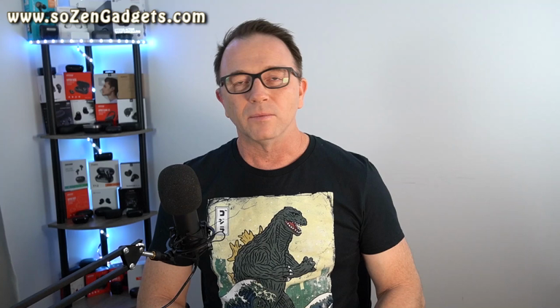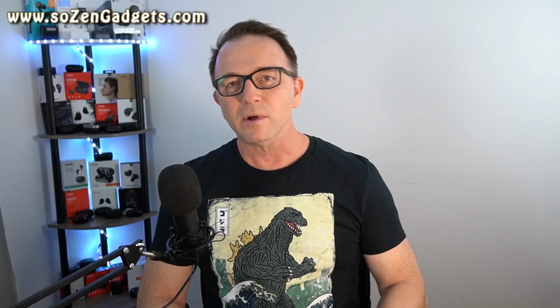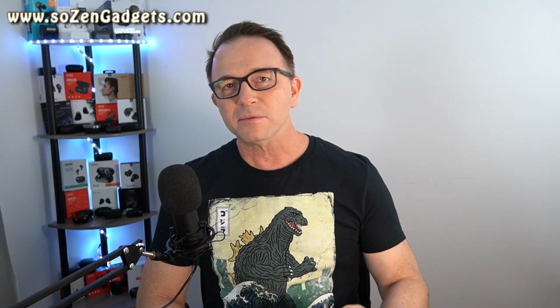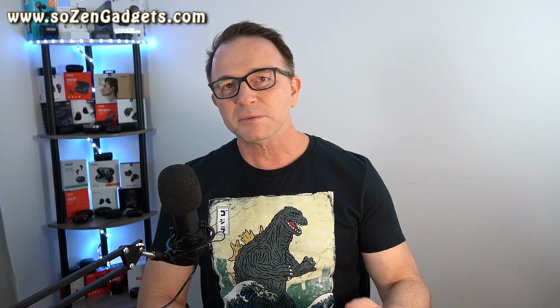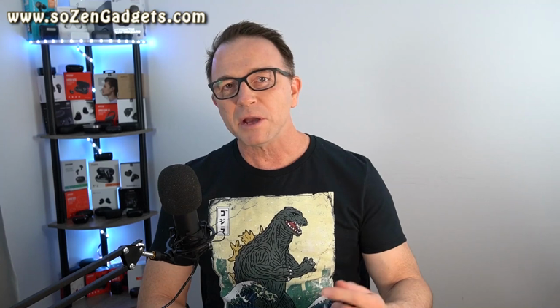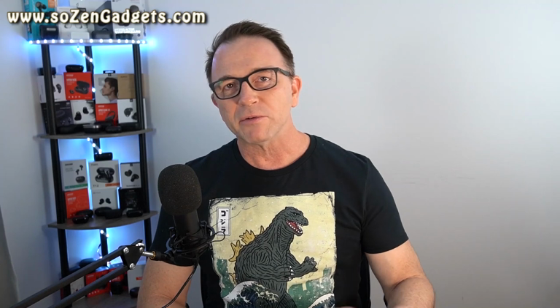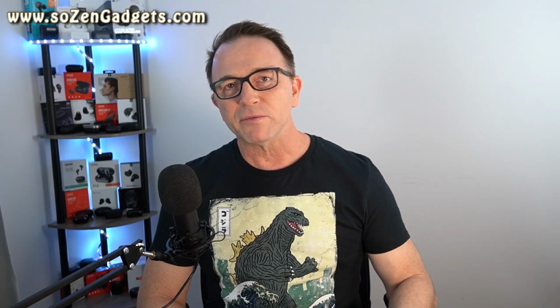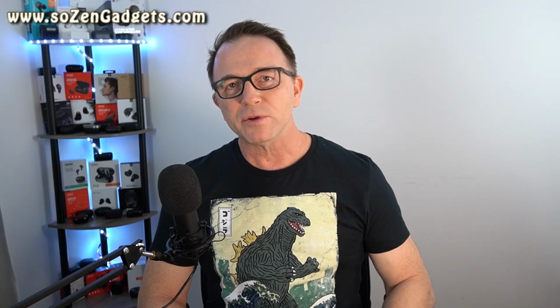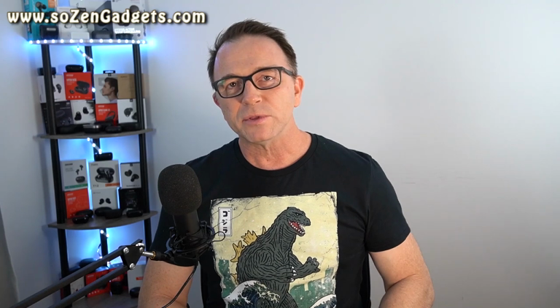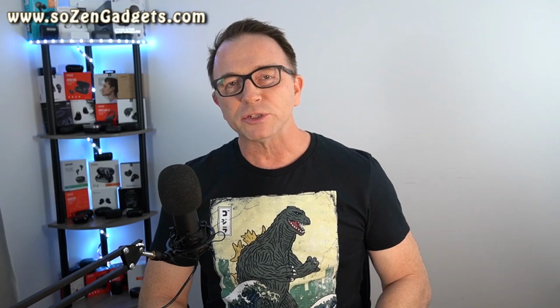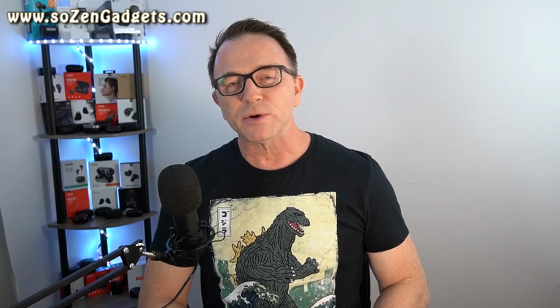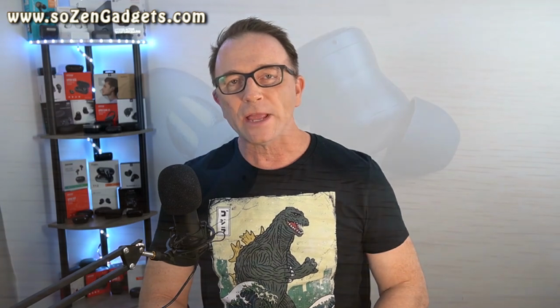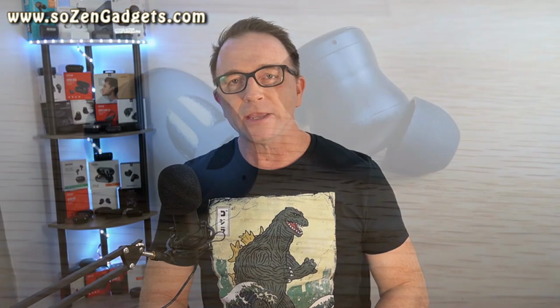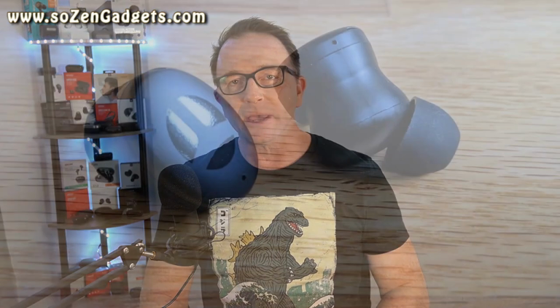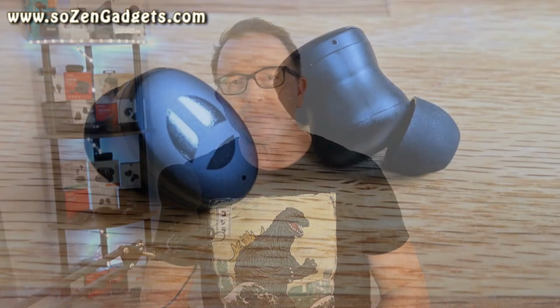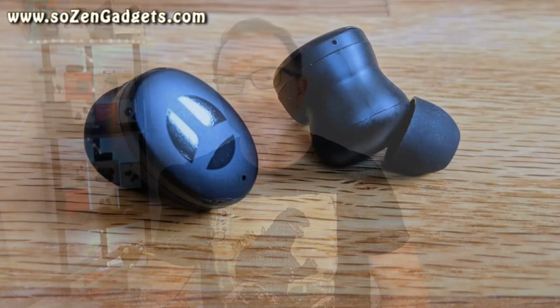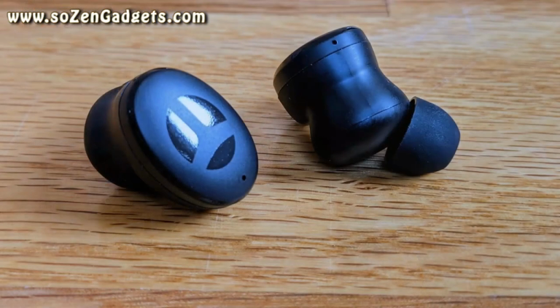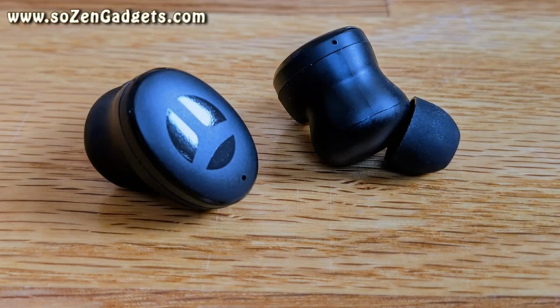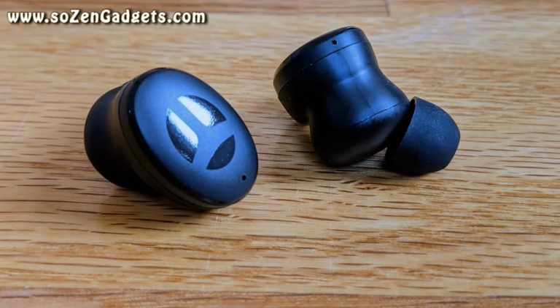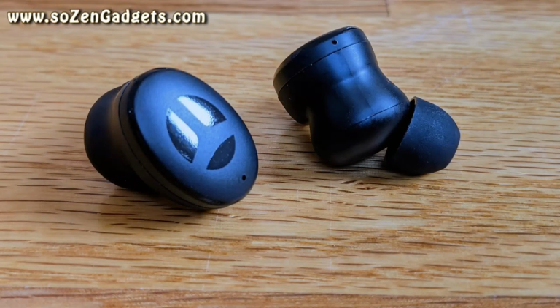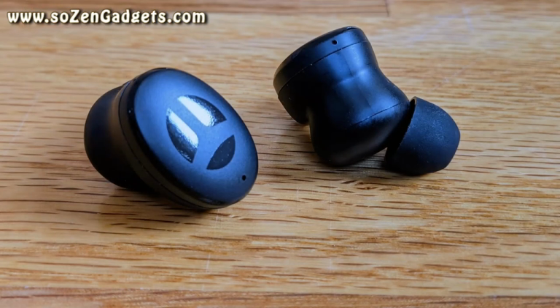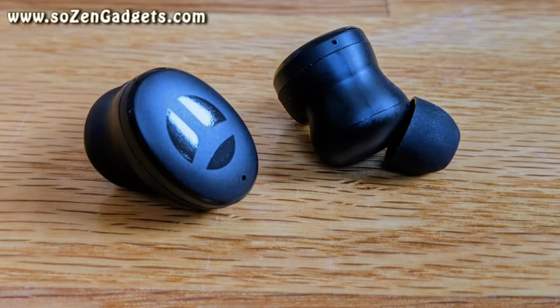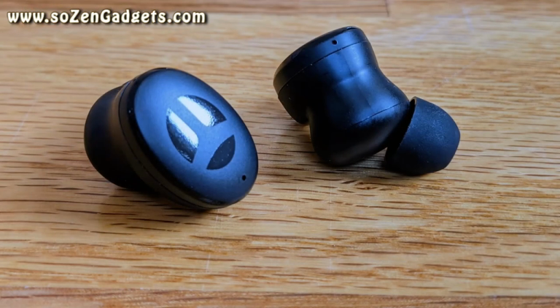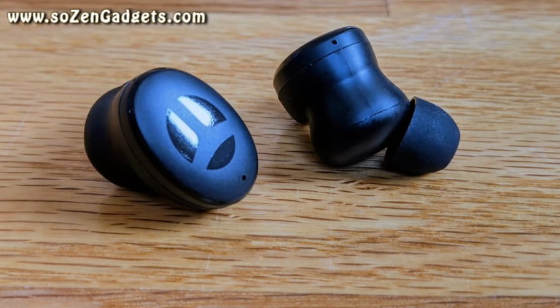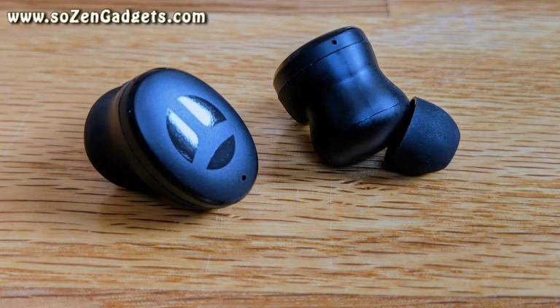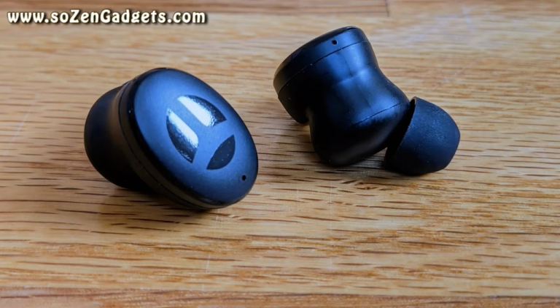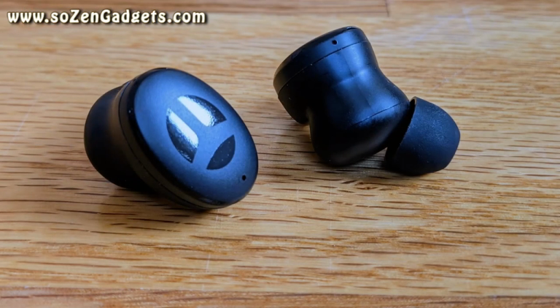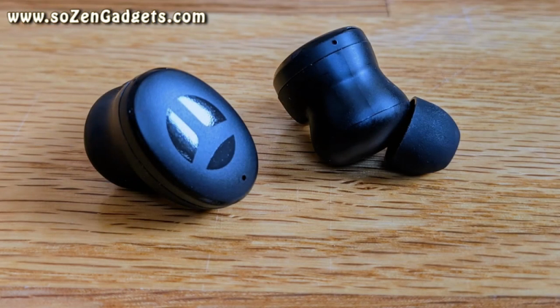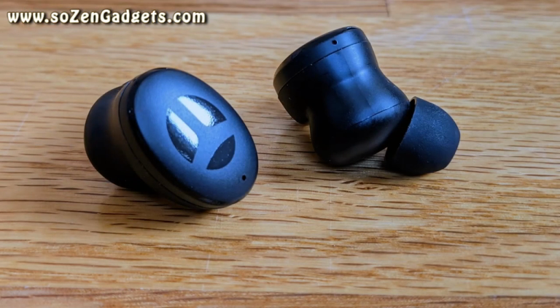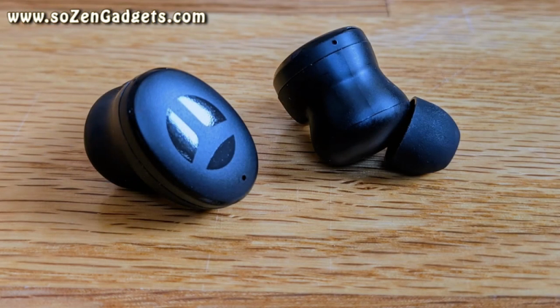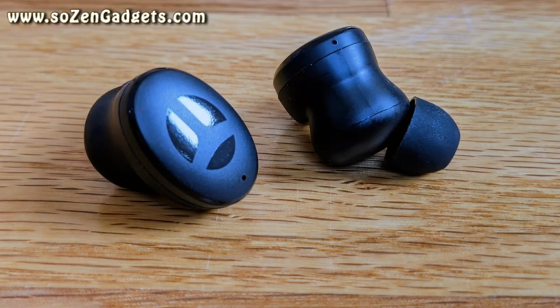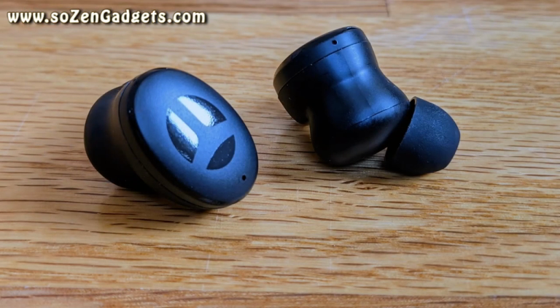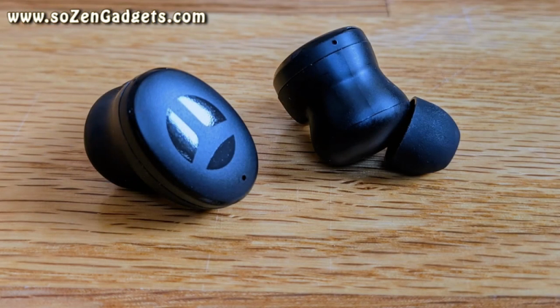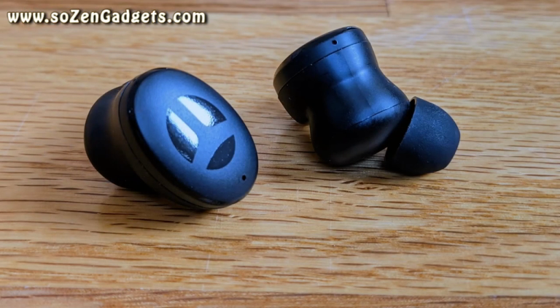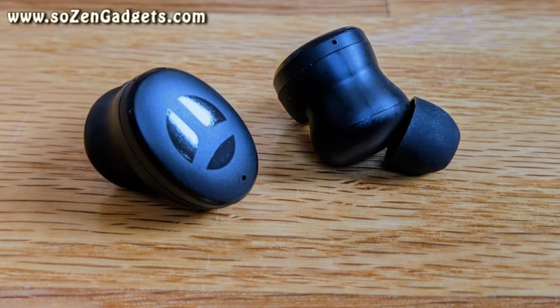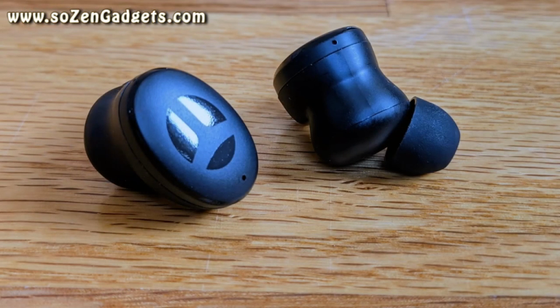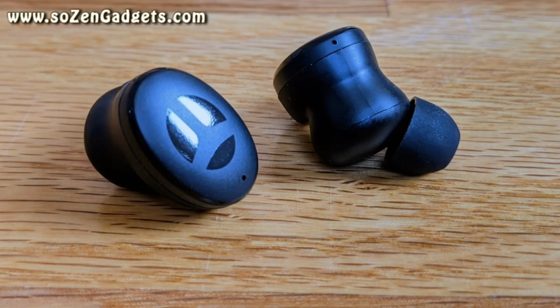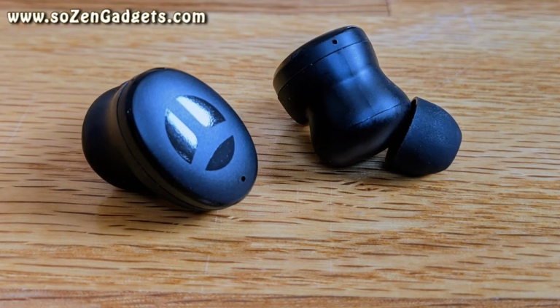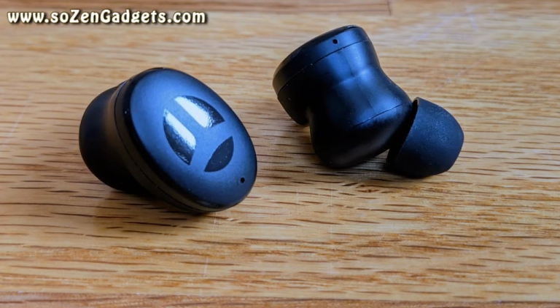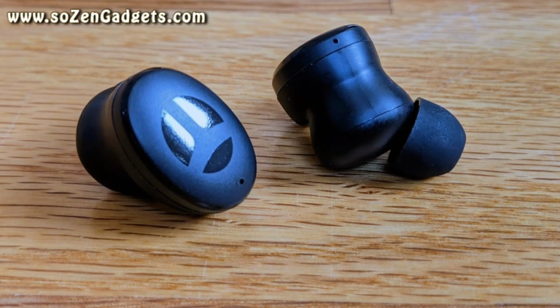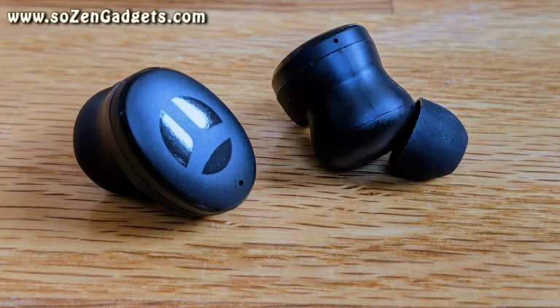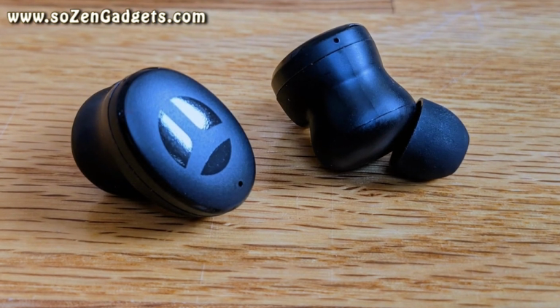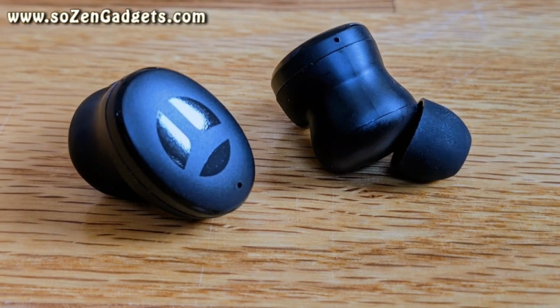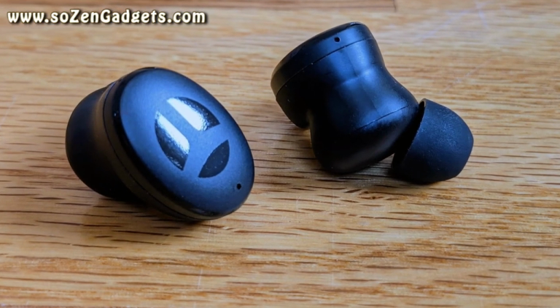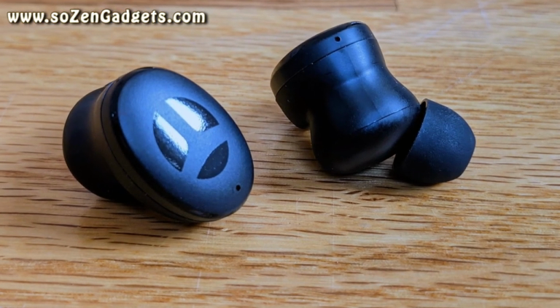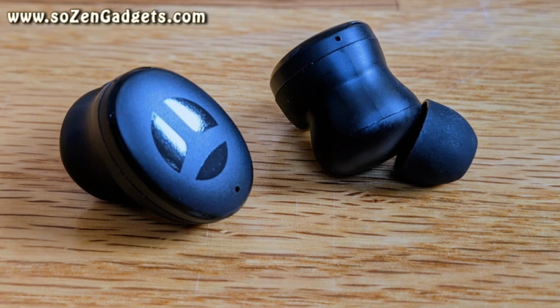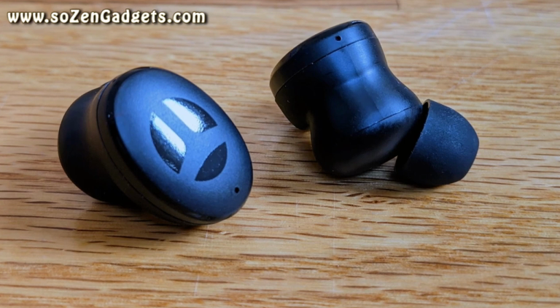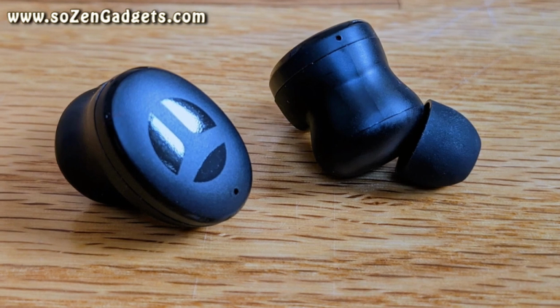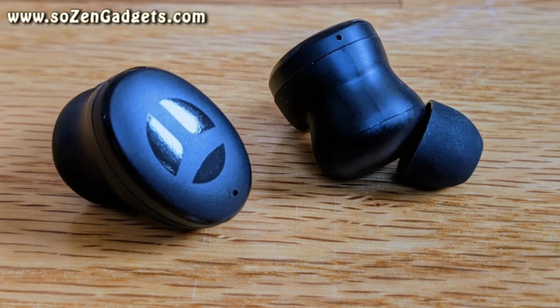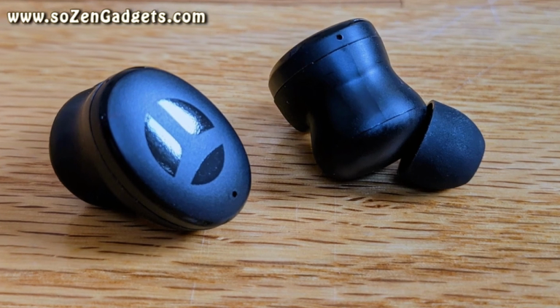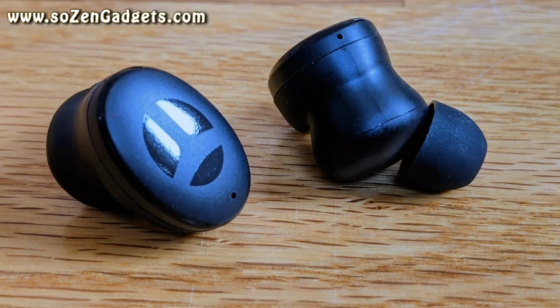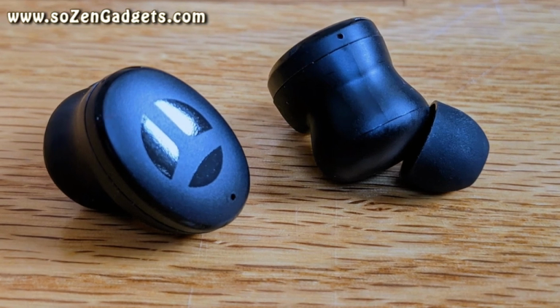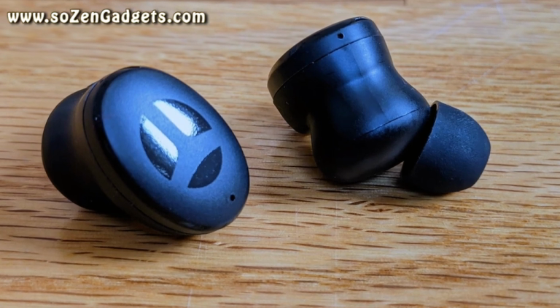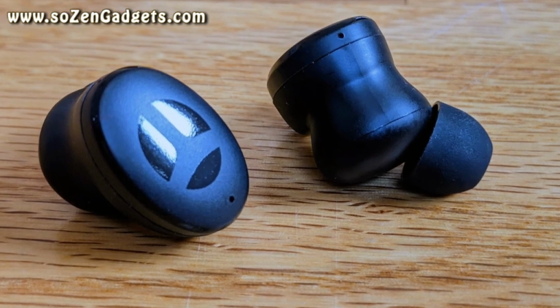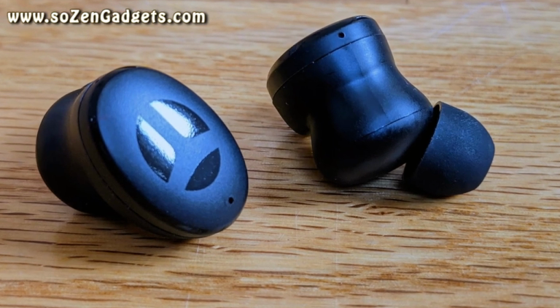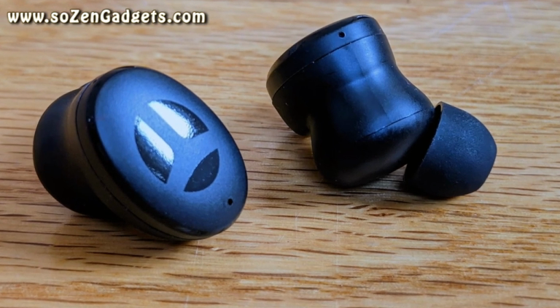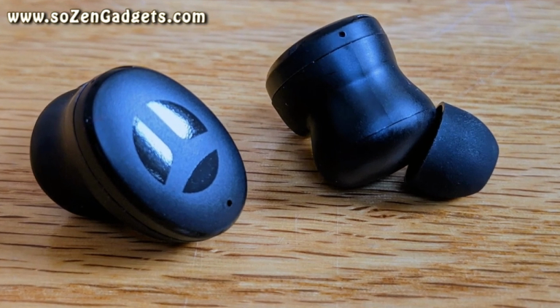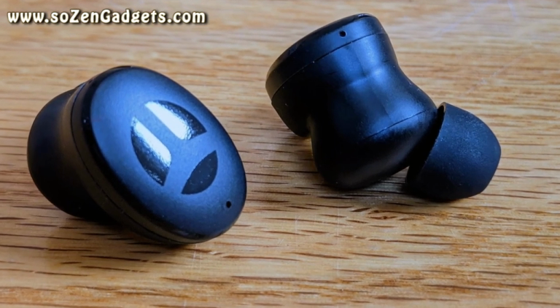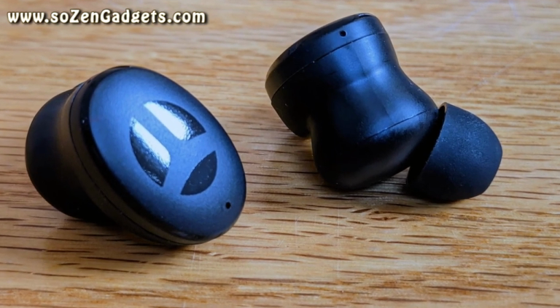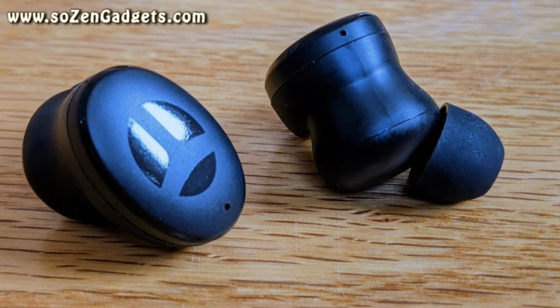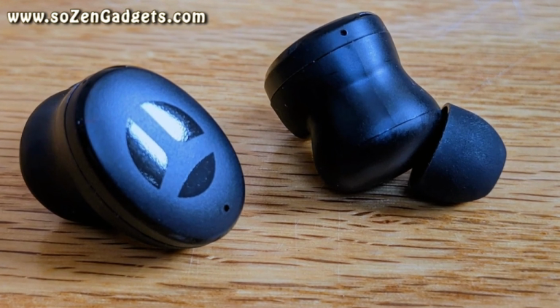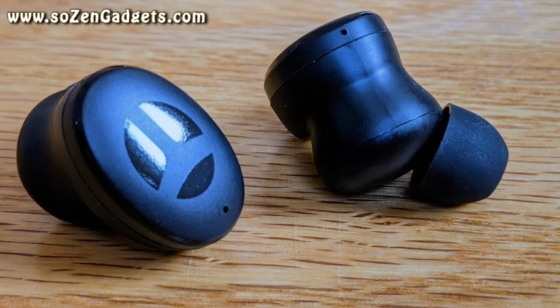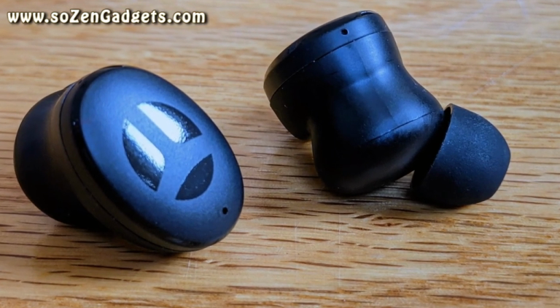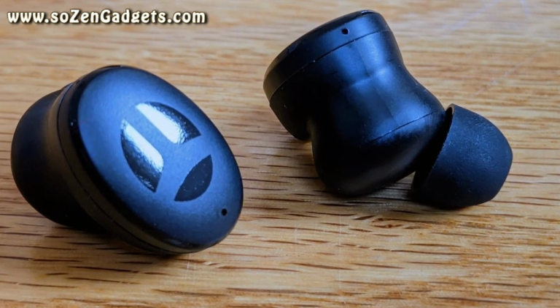Welcome to my review of the Trania M10. The Trania M10 aren't just a bass bud — they are the bass bud.